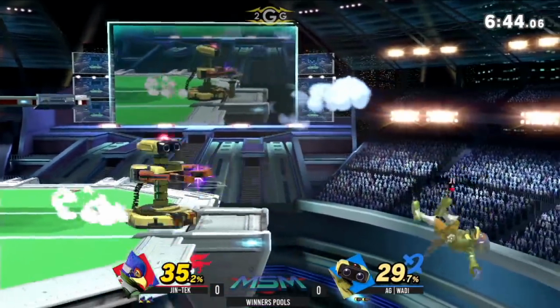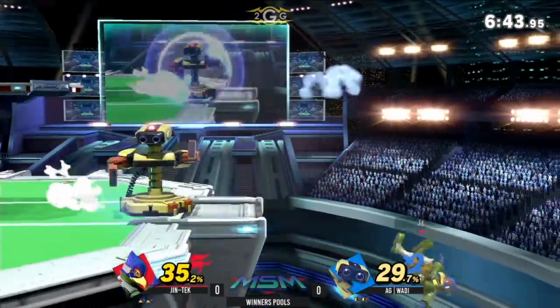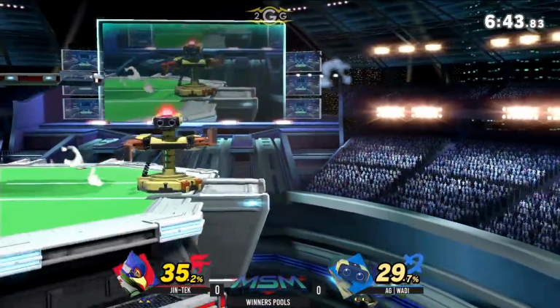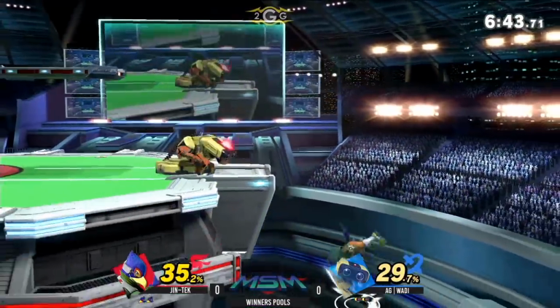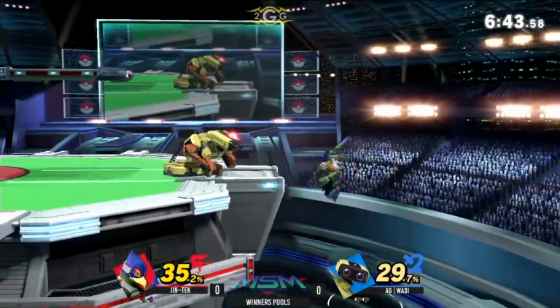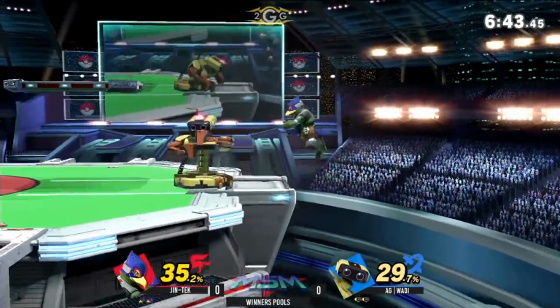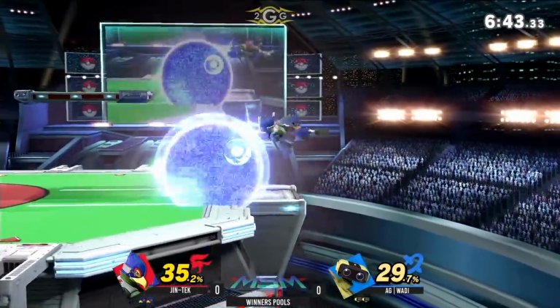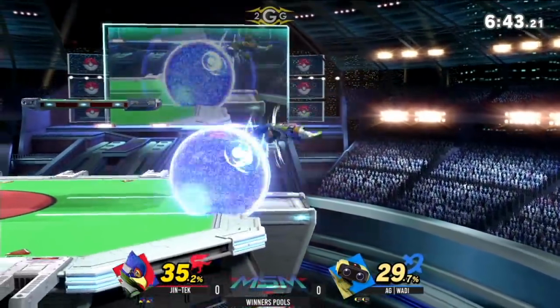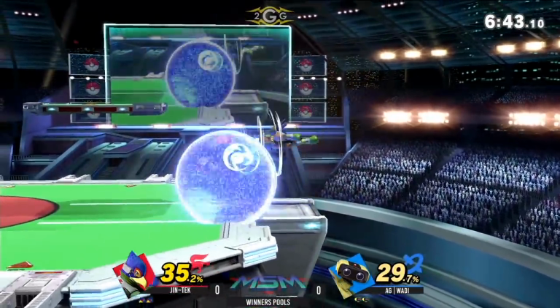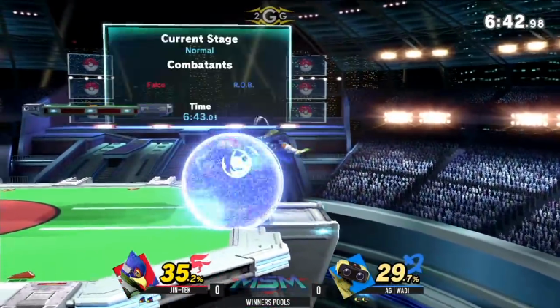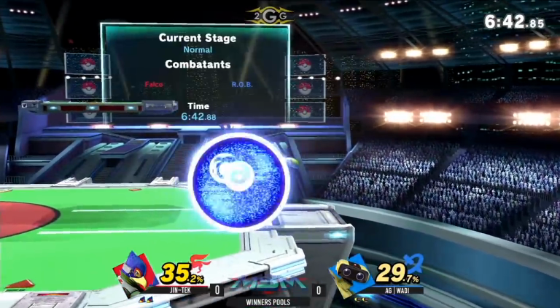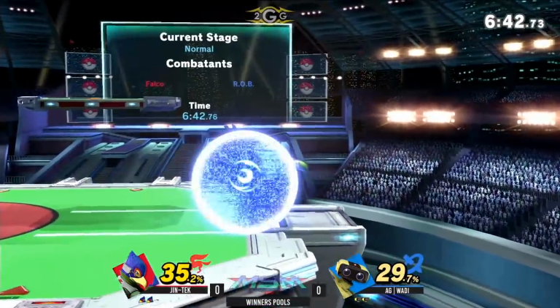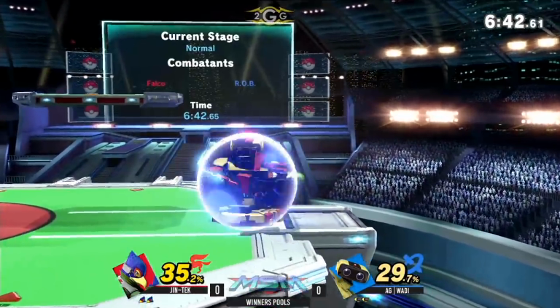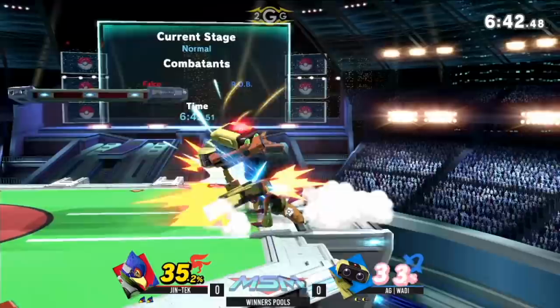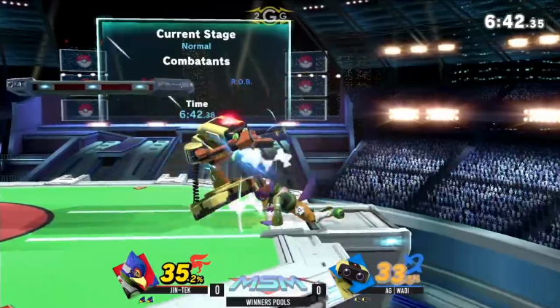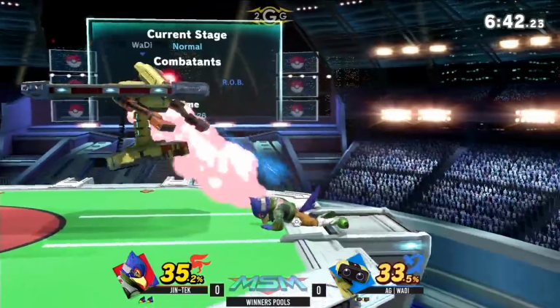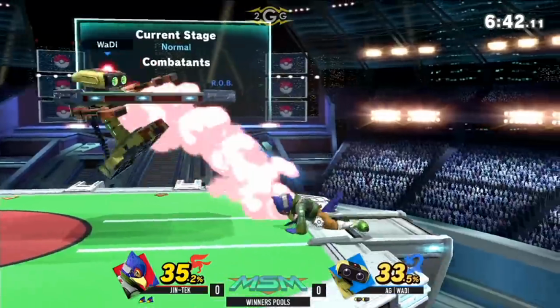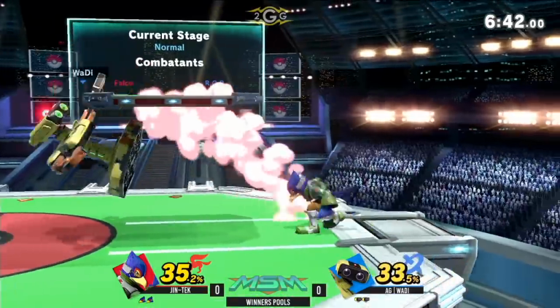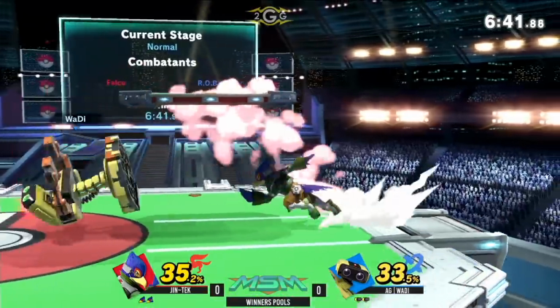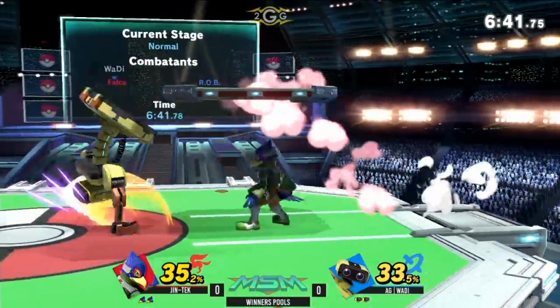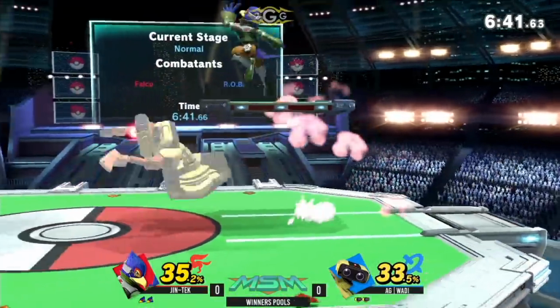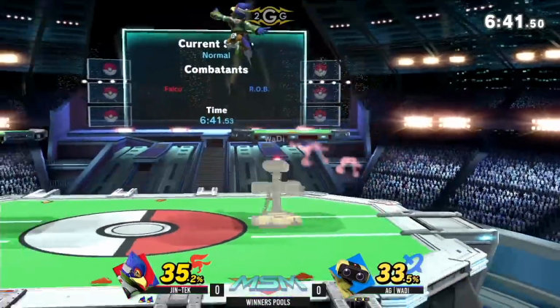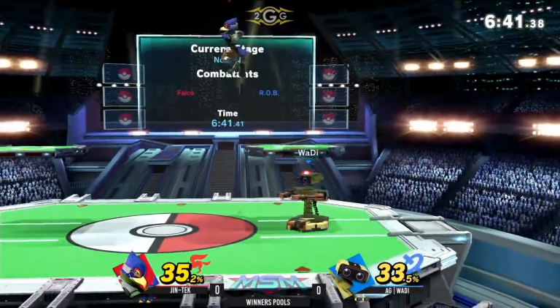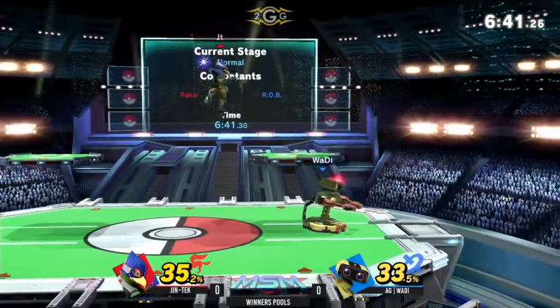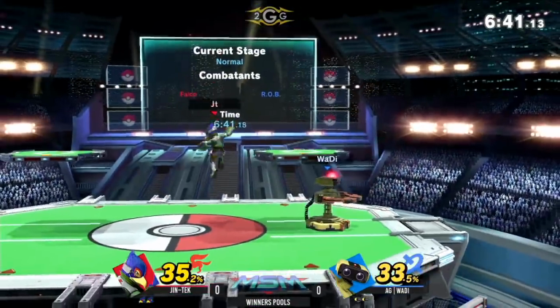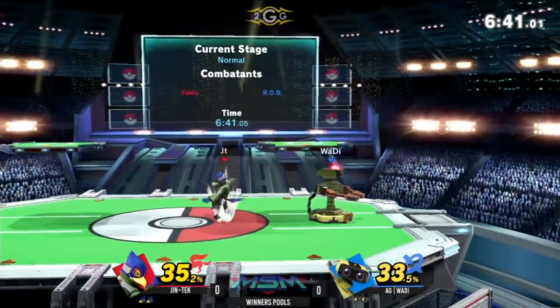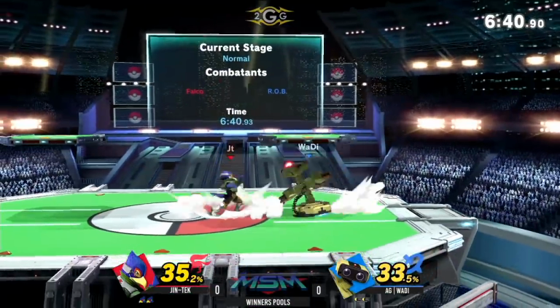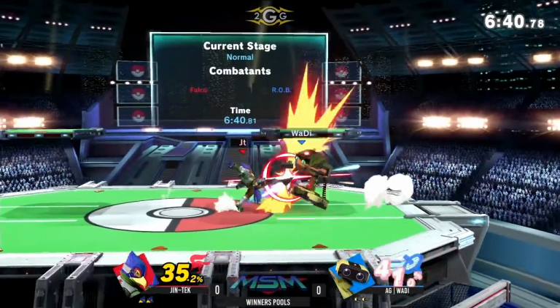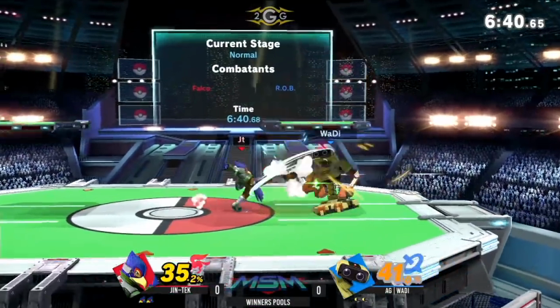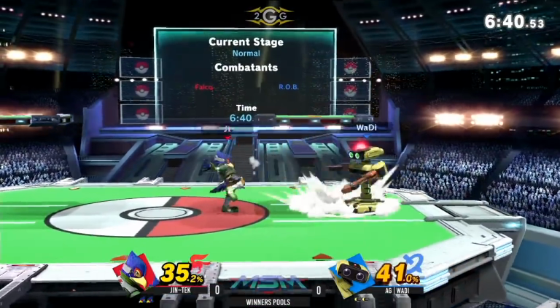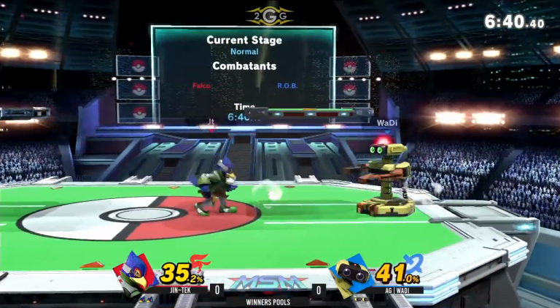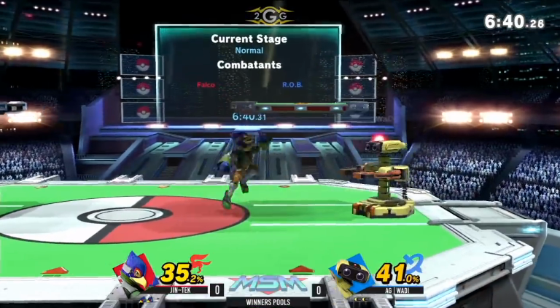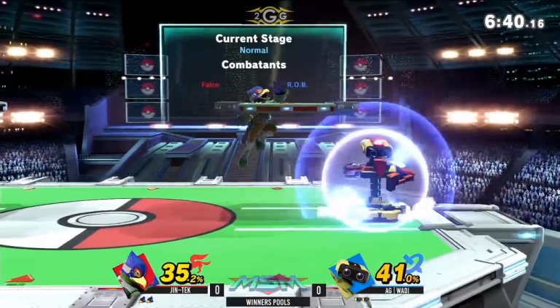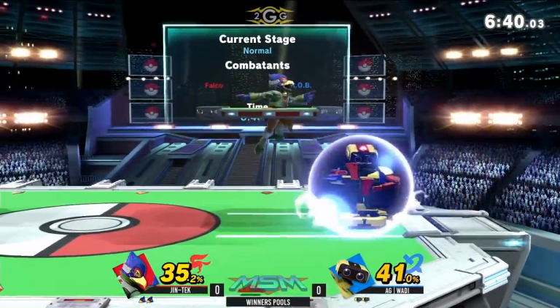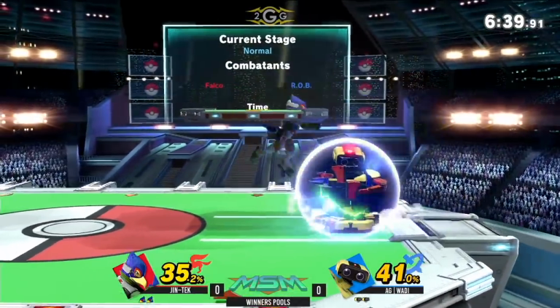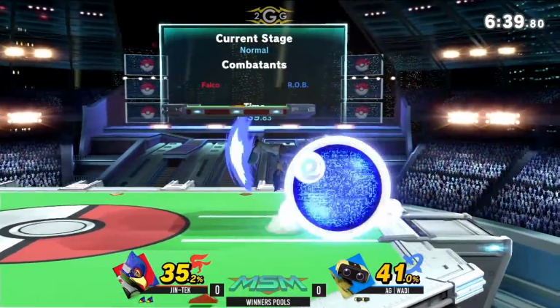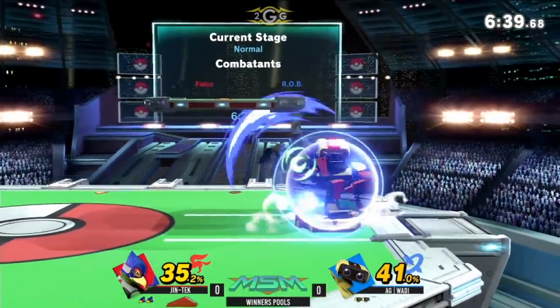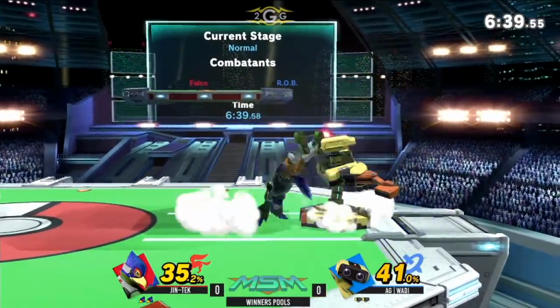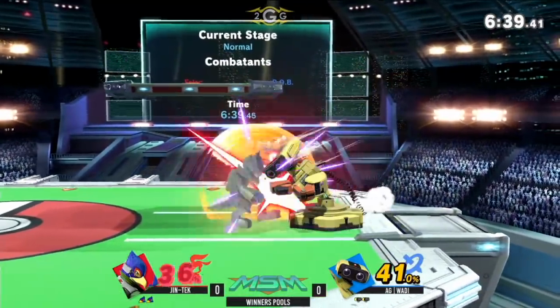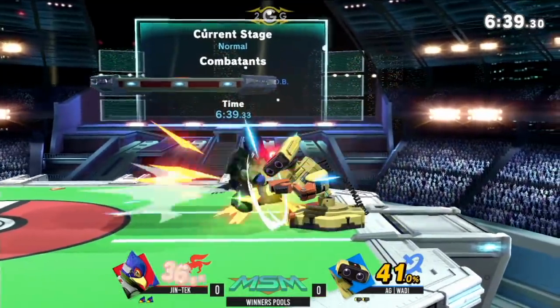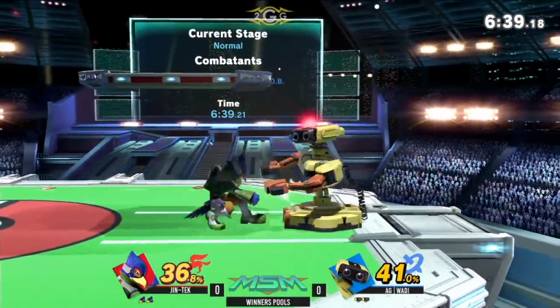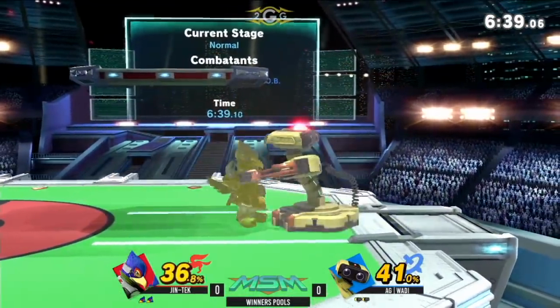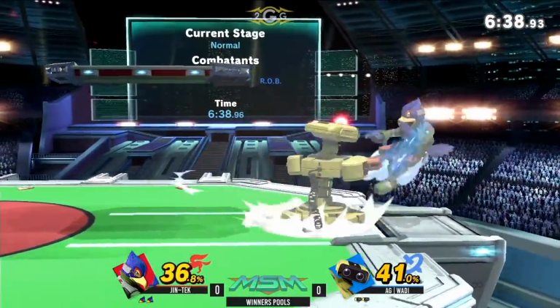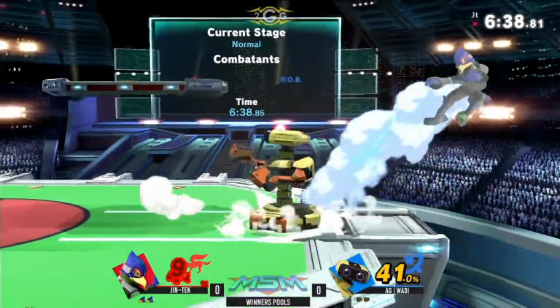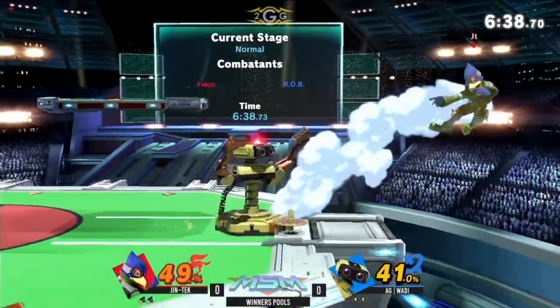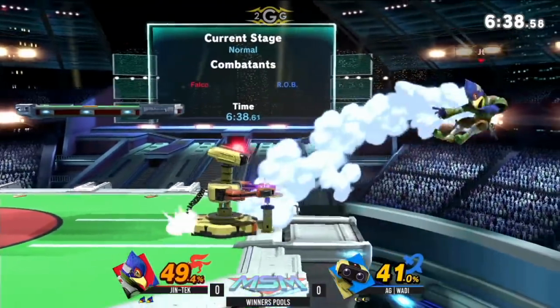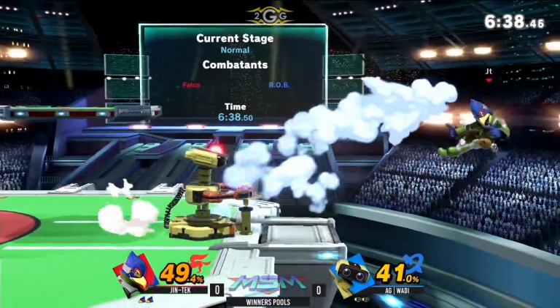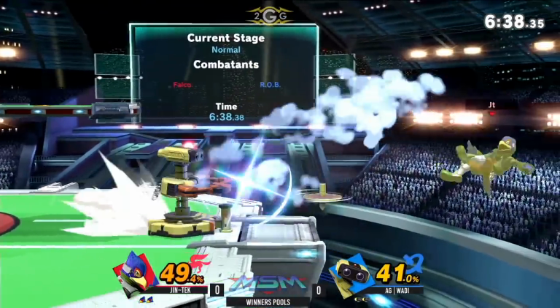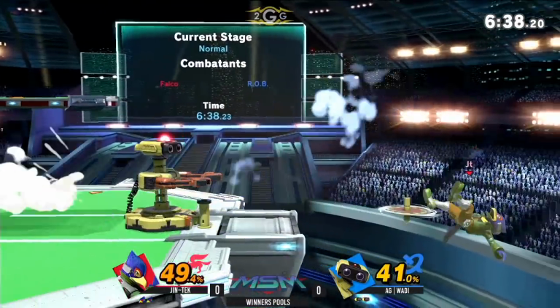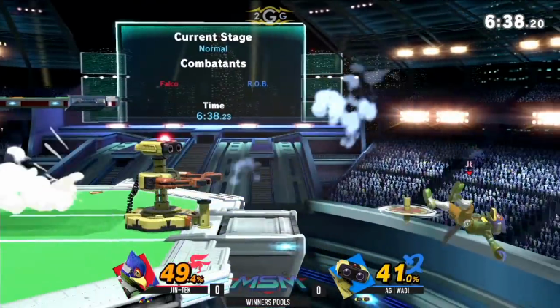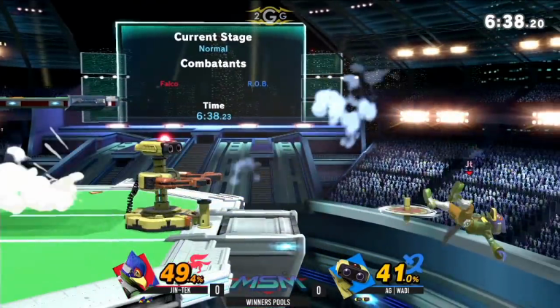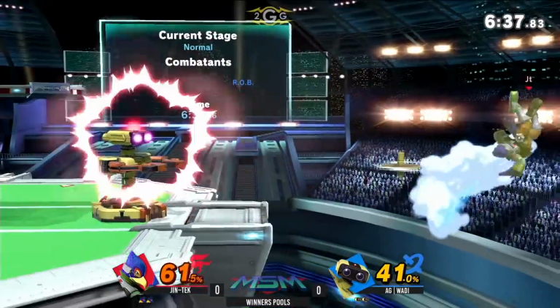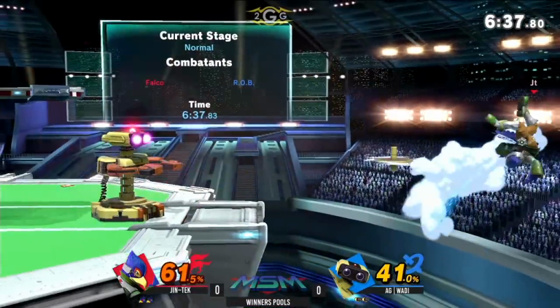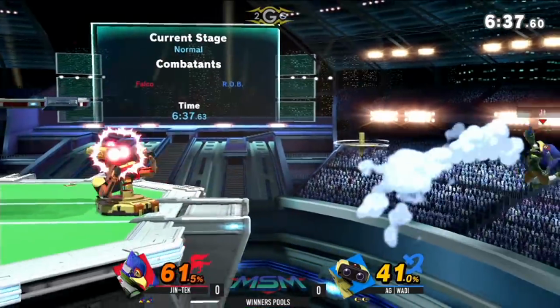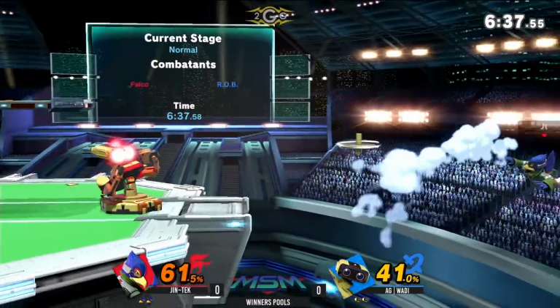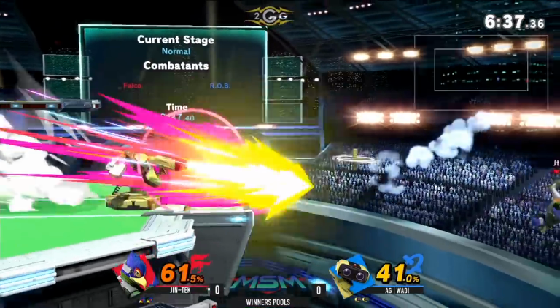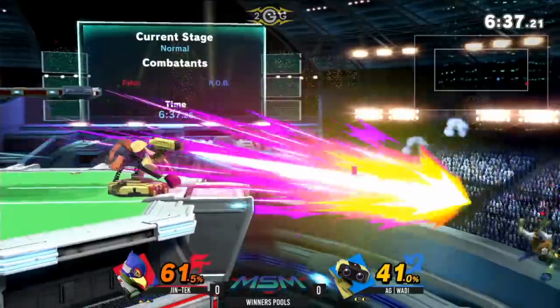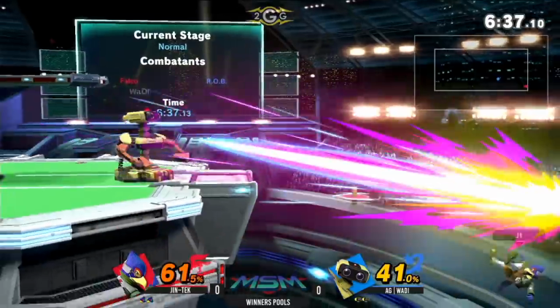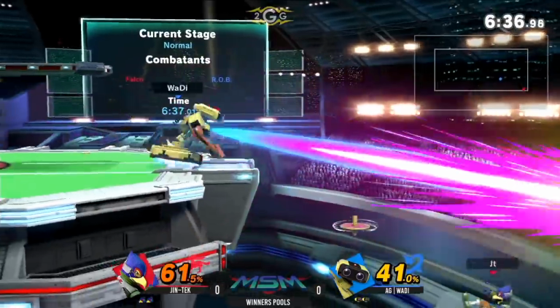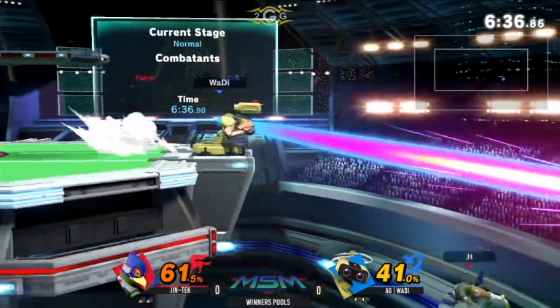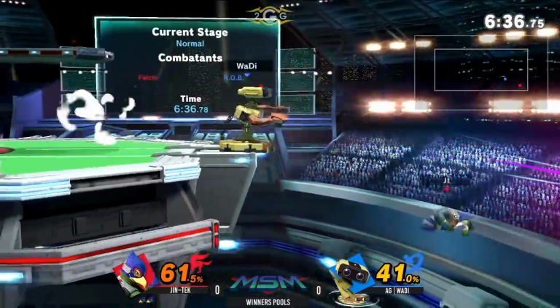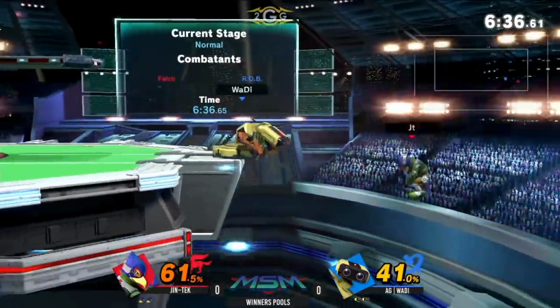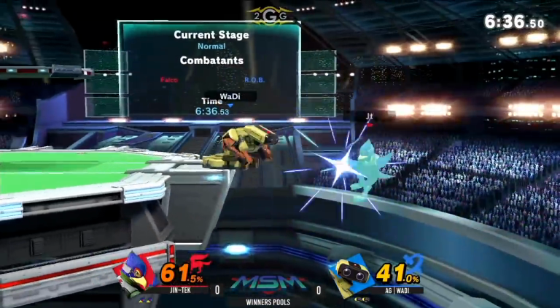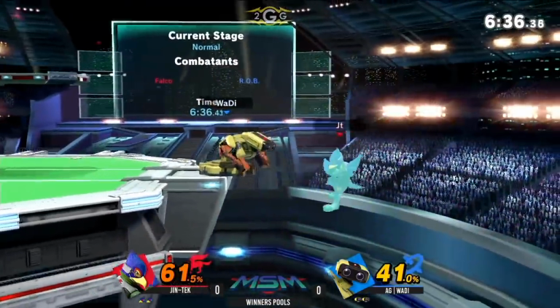We got that throw, charging up the gyro. You can even use the gyro — you can beaver burst with it and start momentum shifting. It's a cool little tactic.